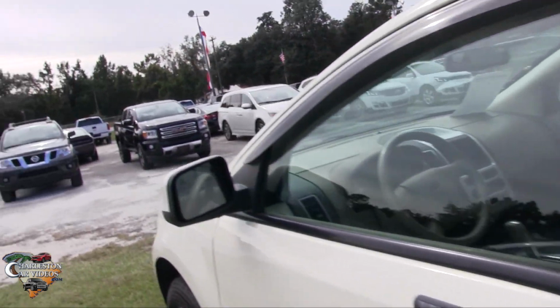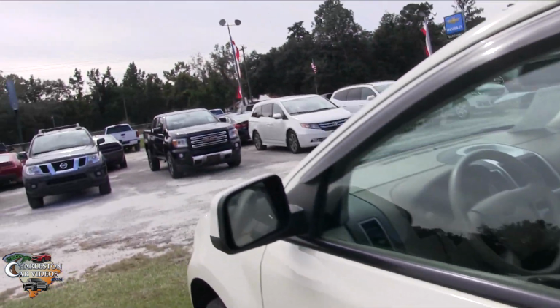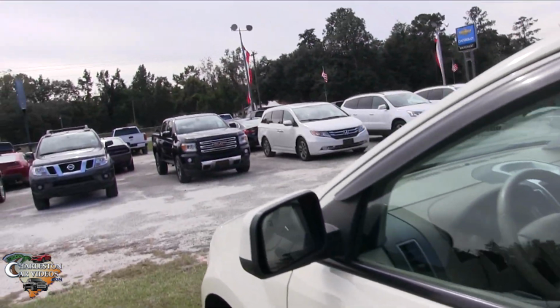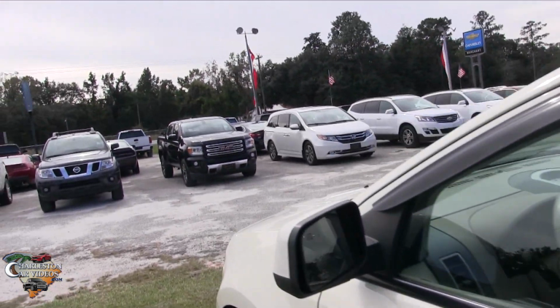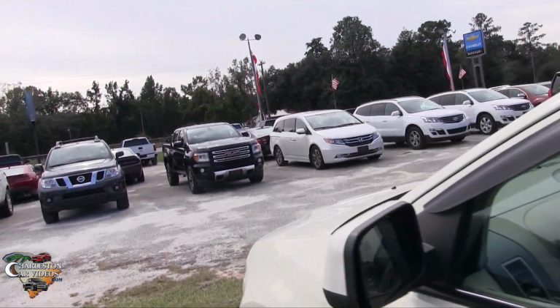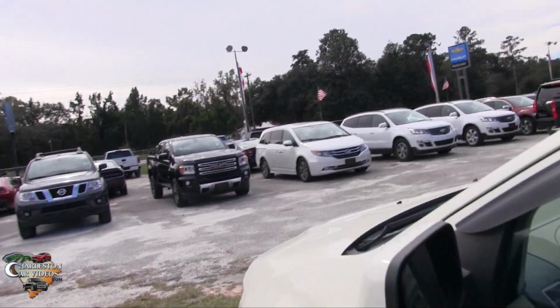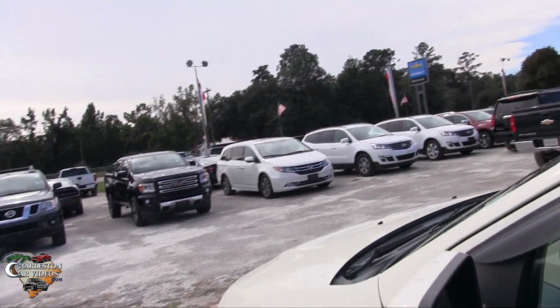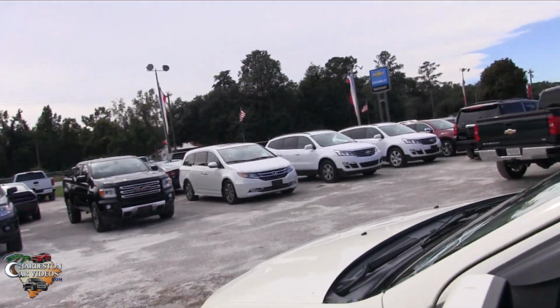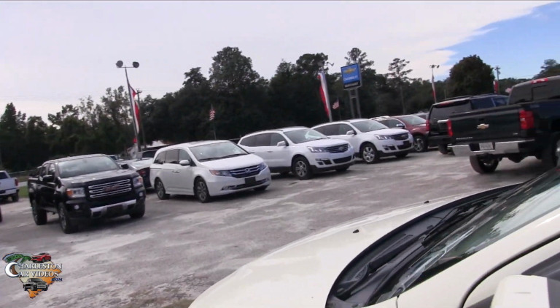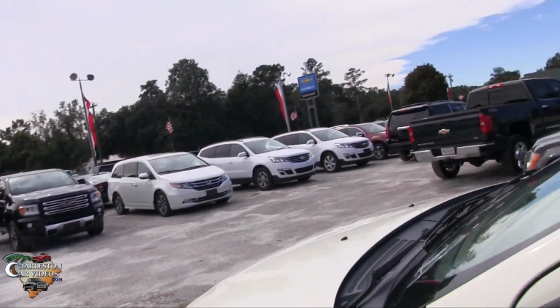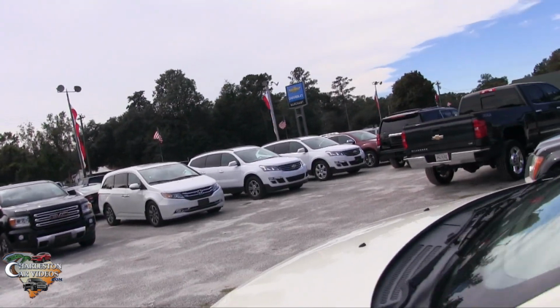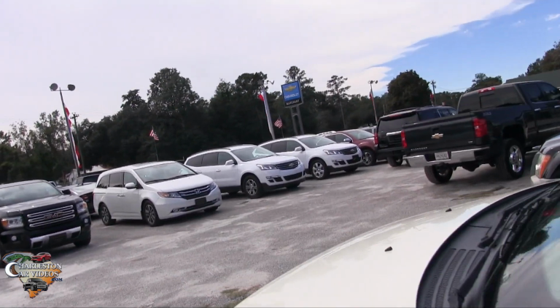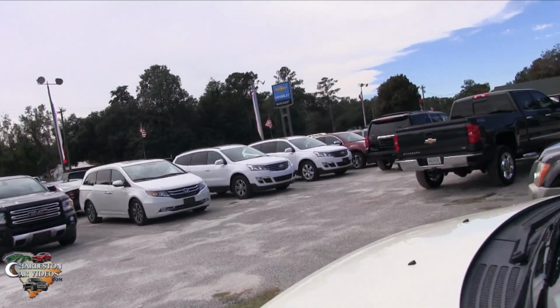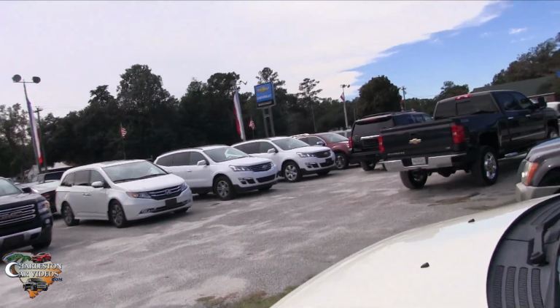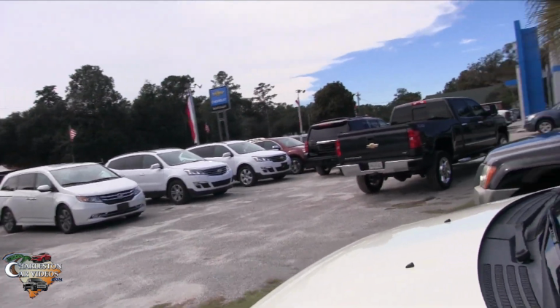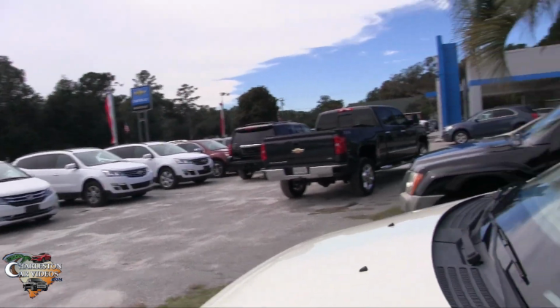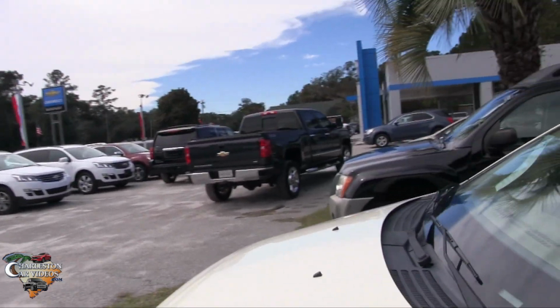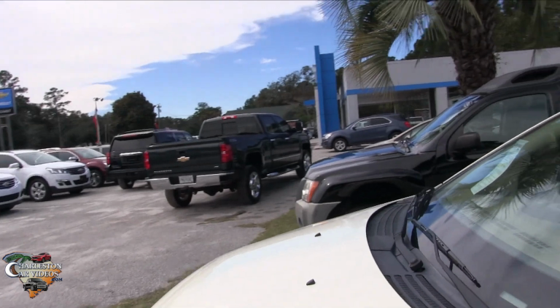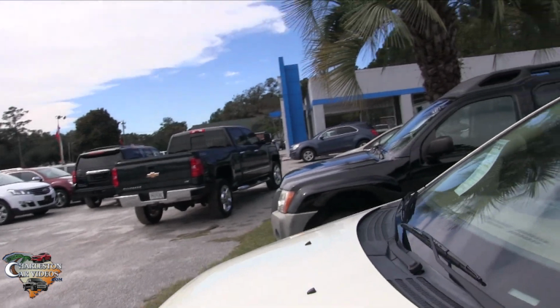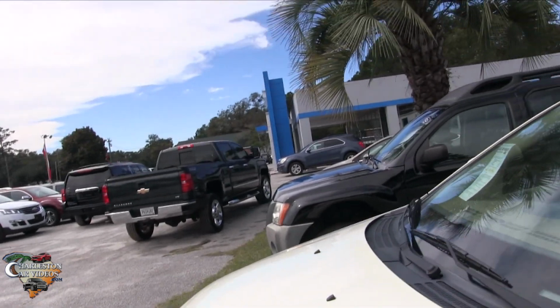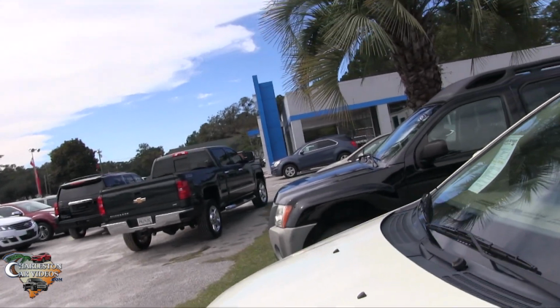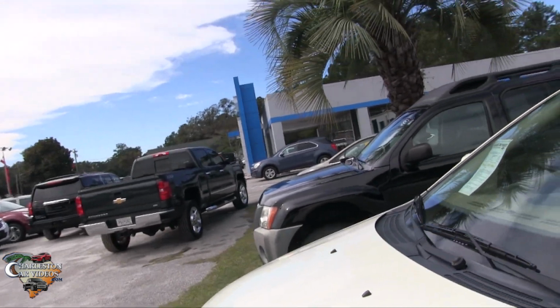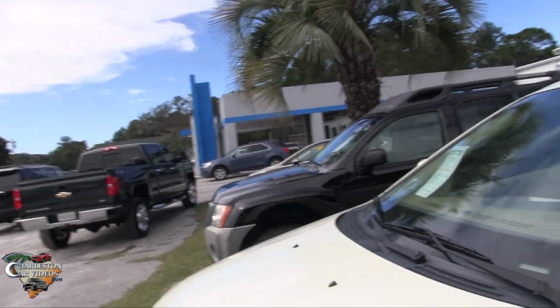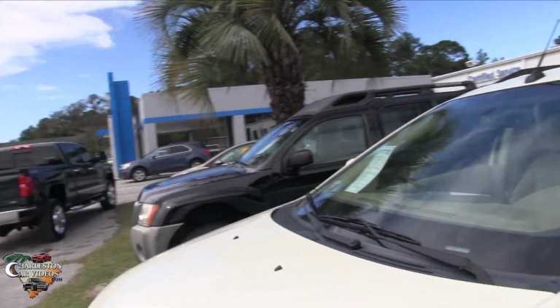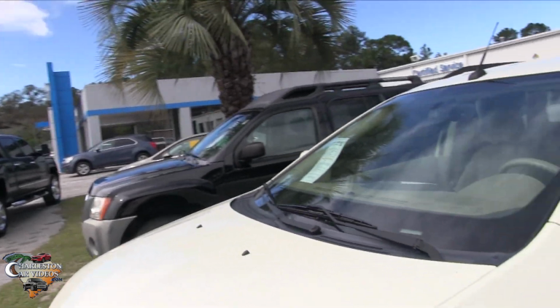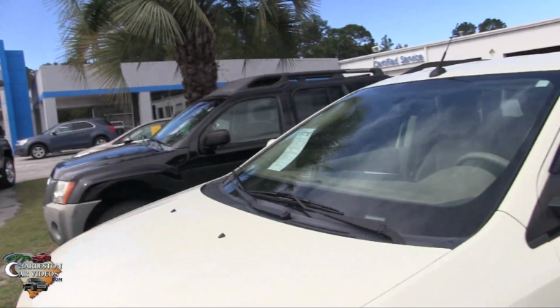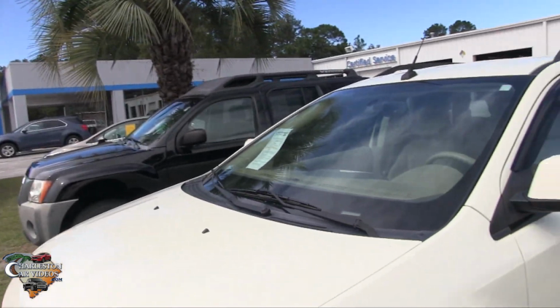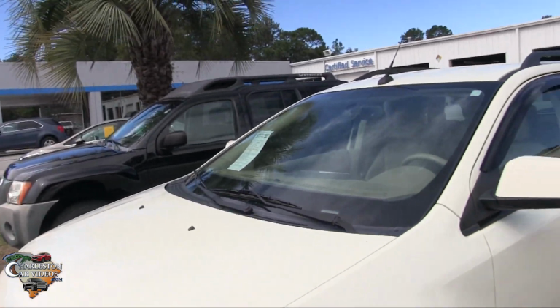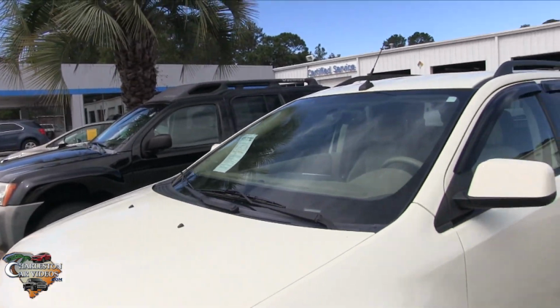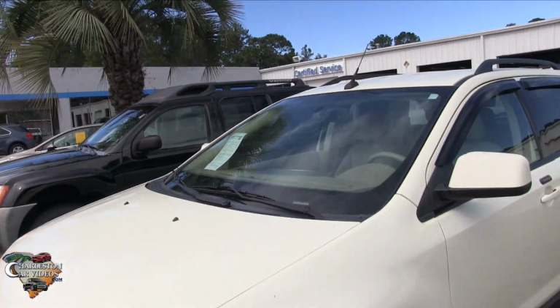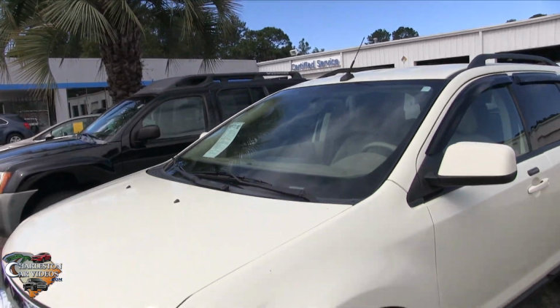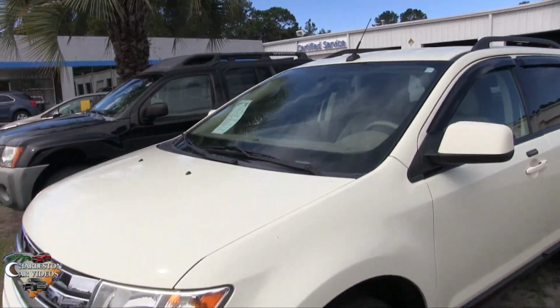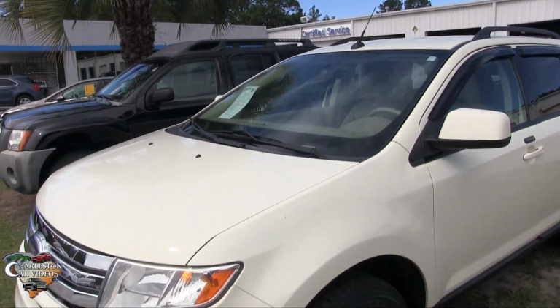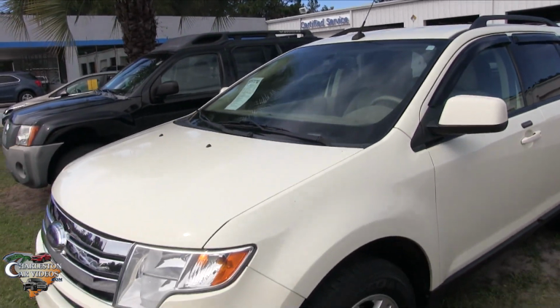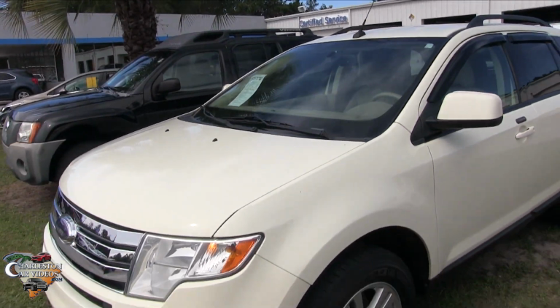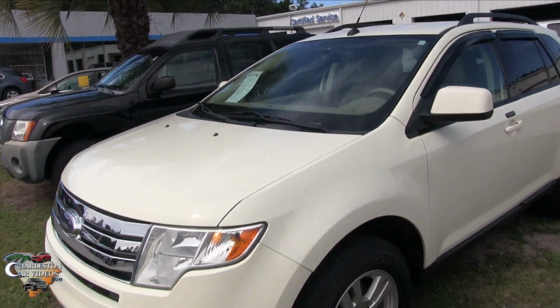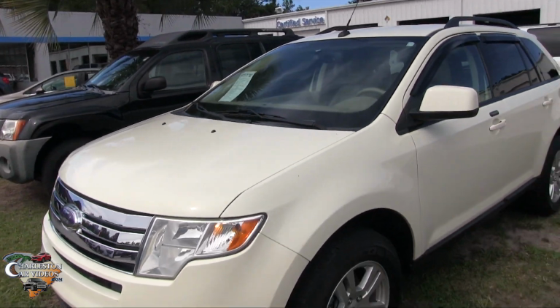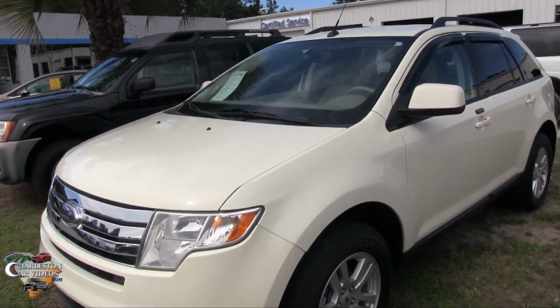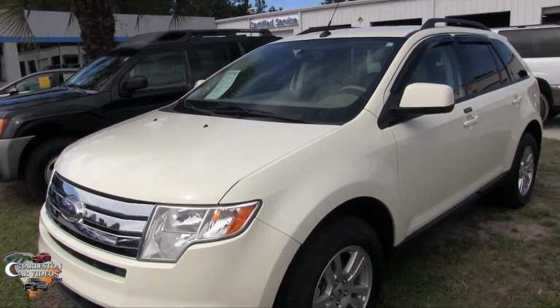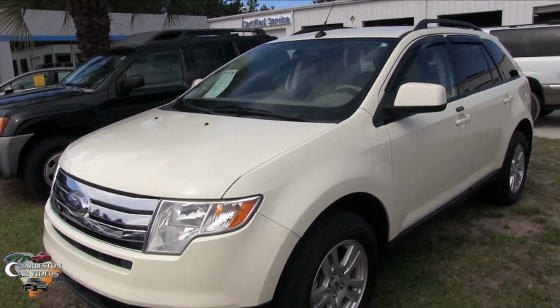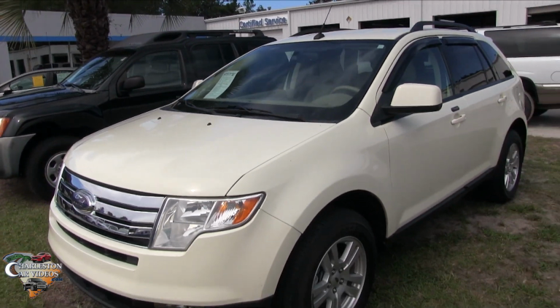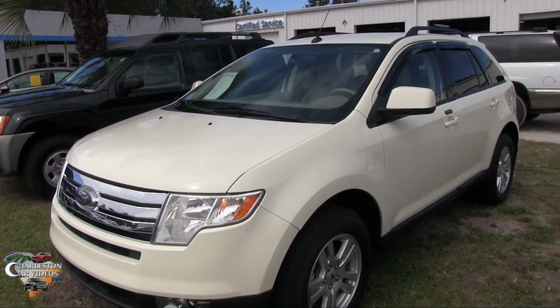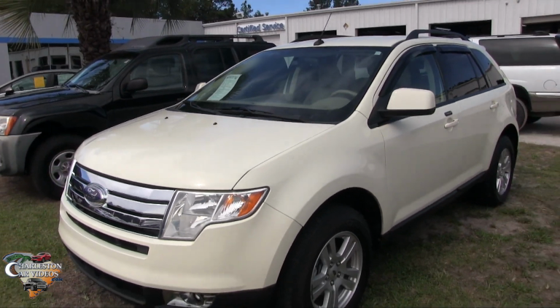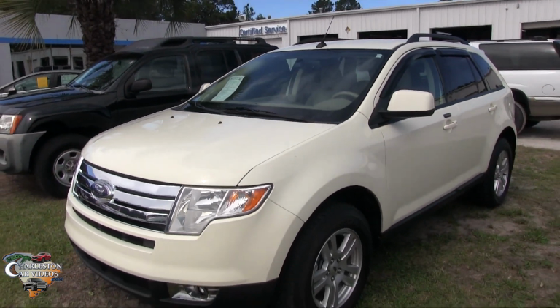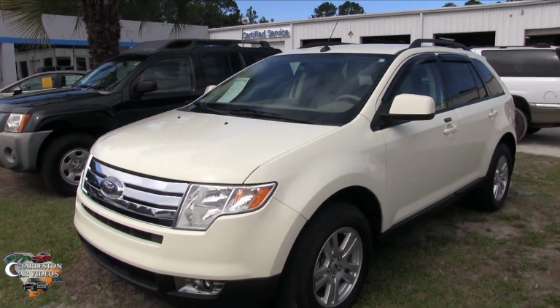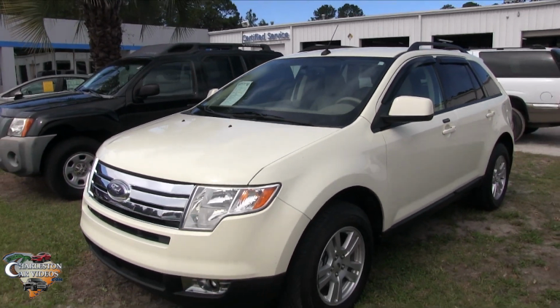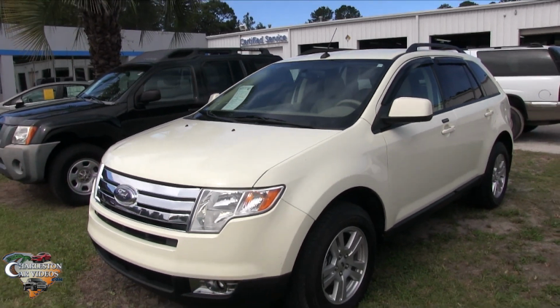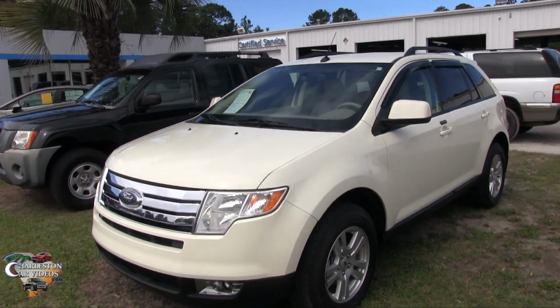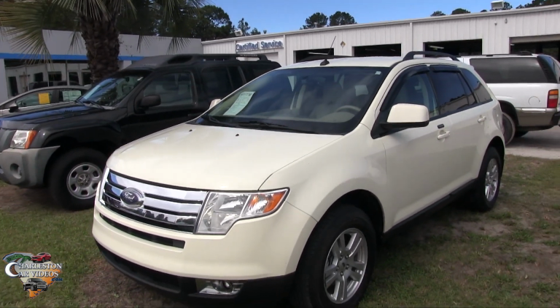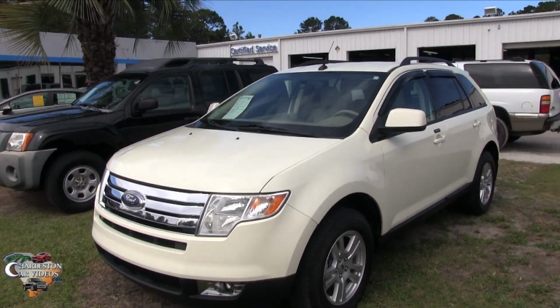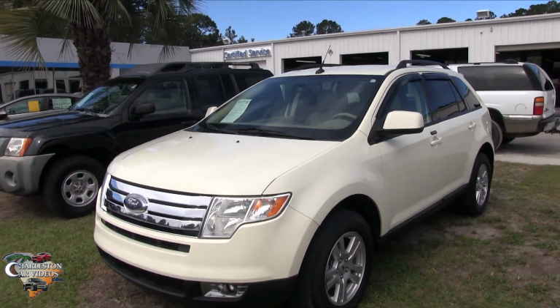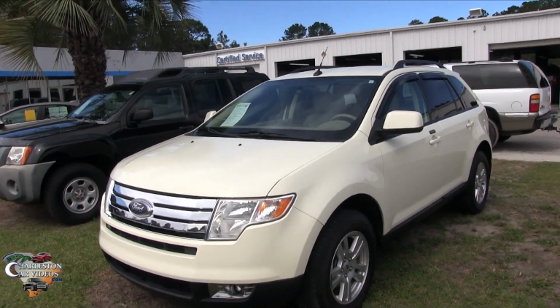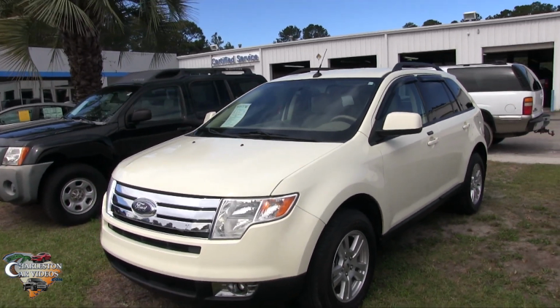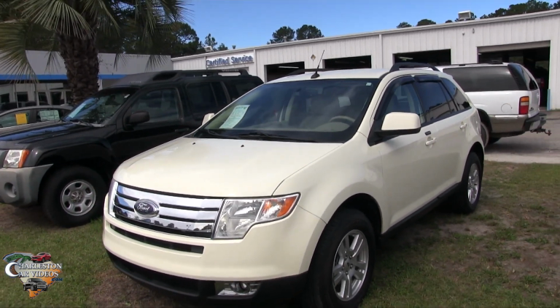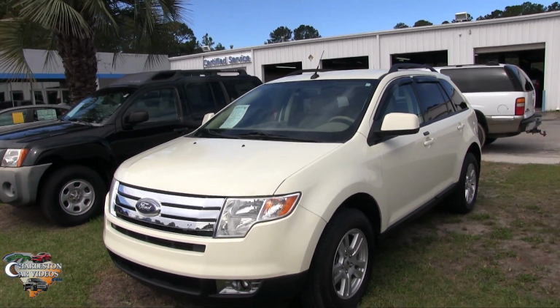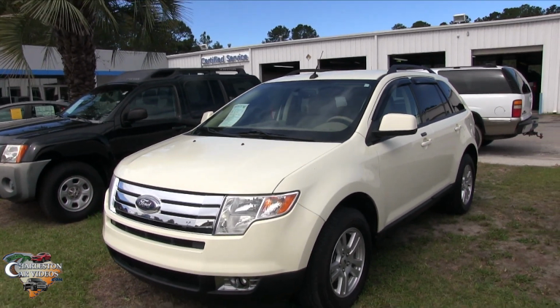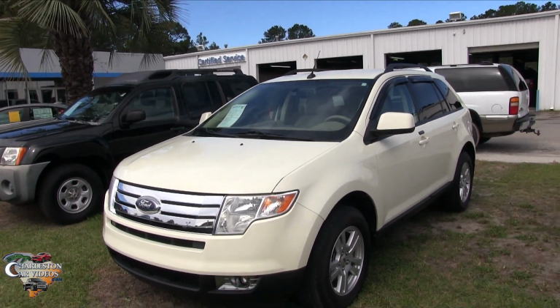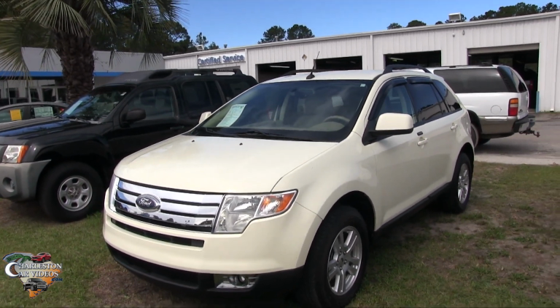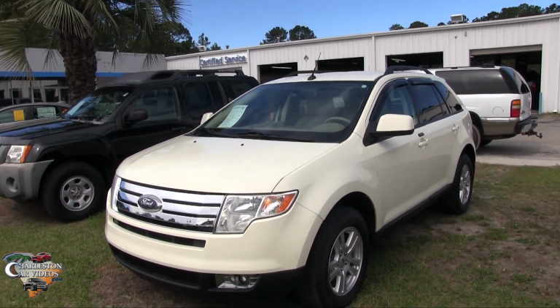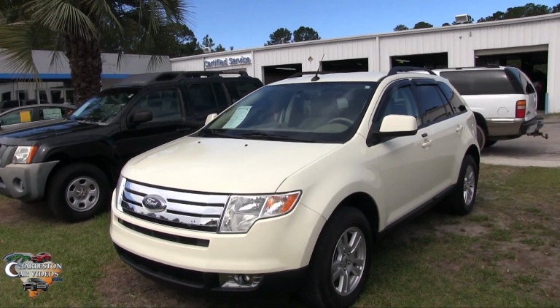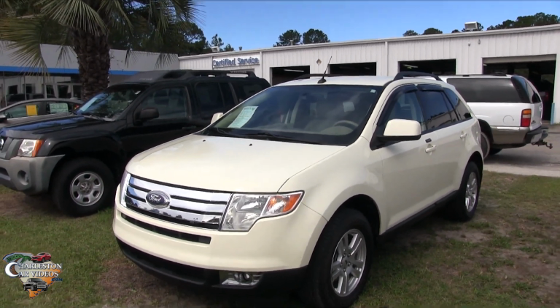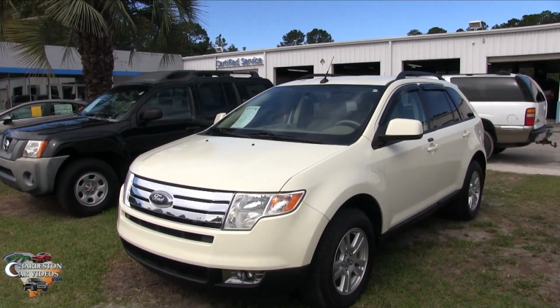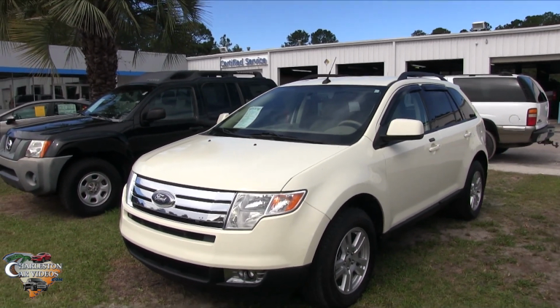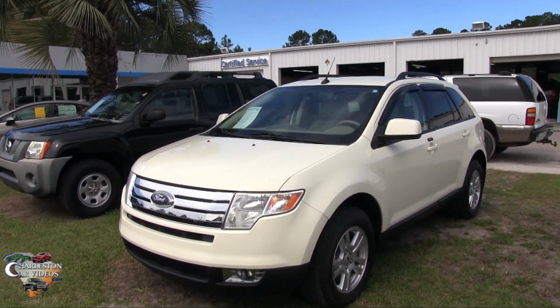It's a very luxurious car — kind of looks like a Lincoln MKX, very similar in size and everything.